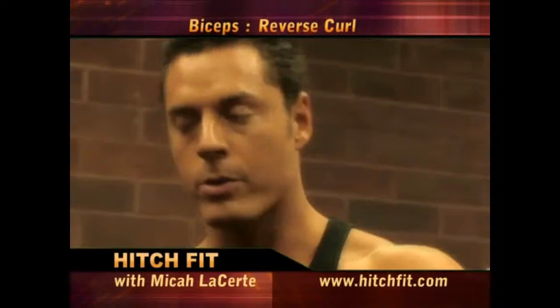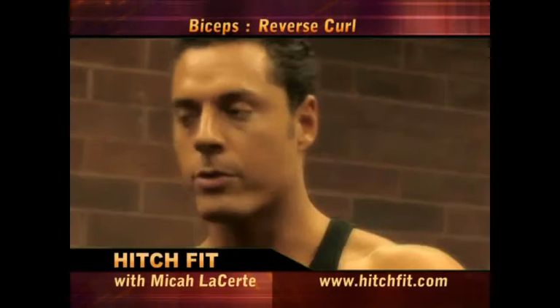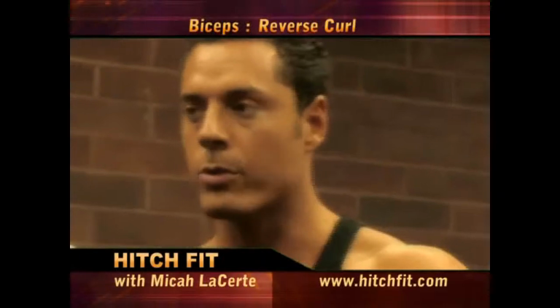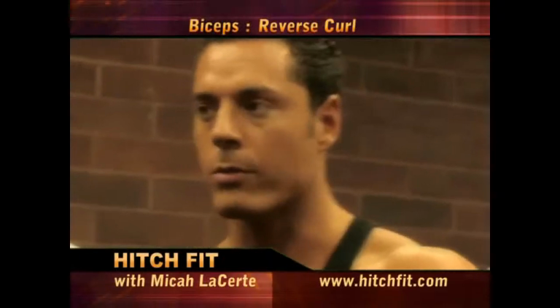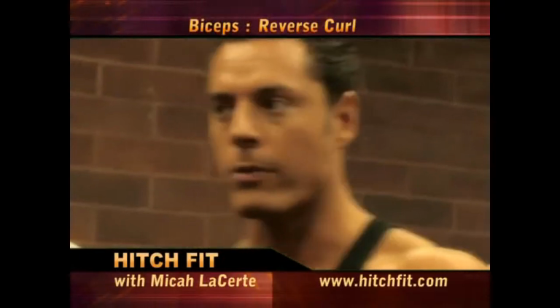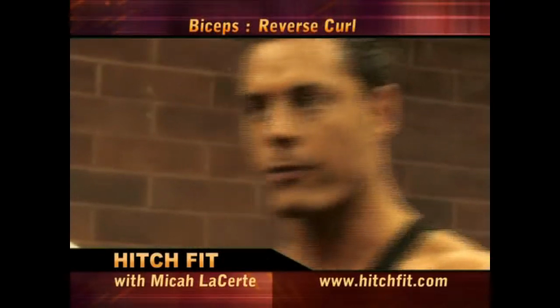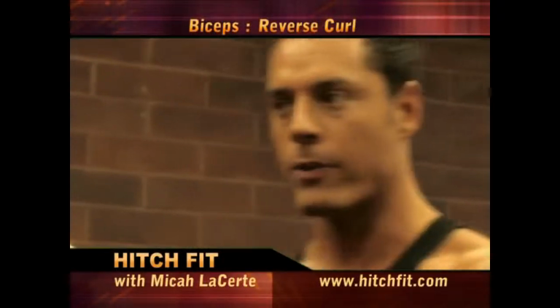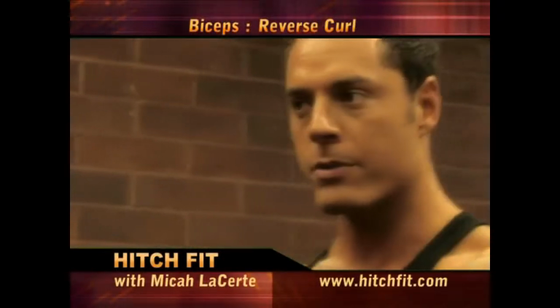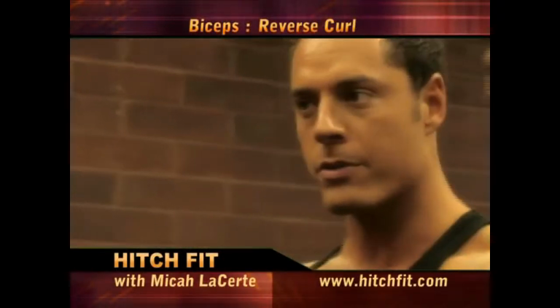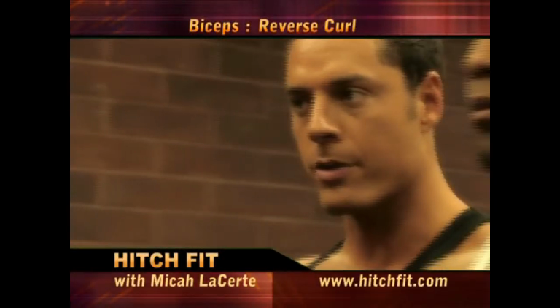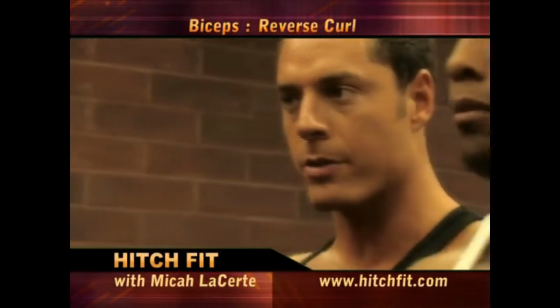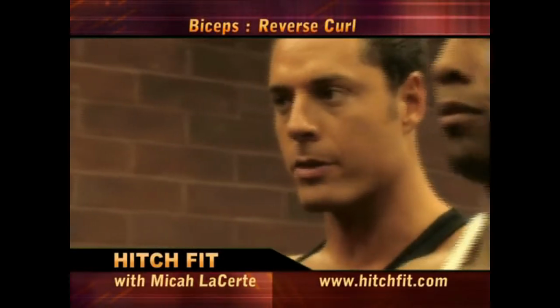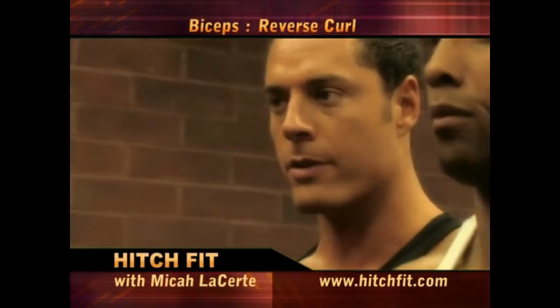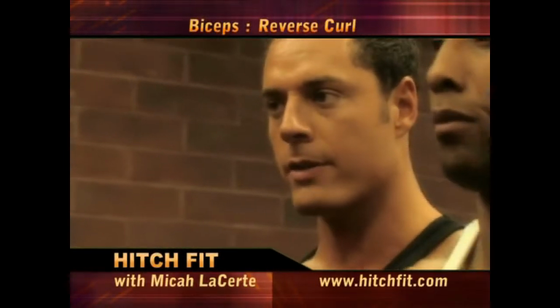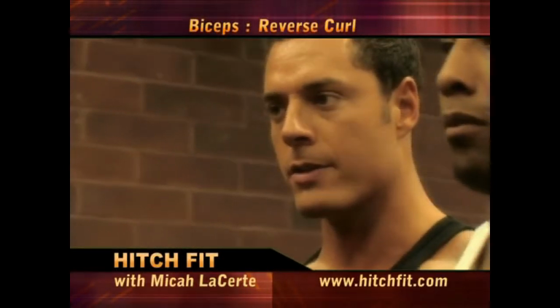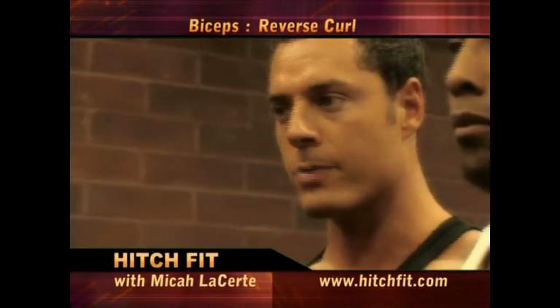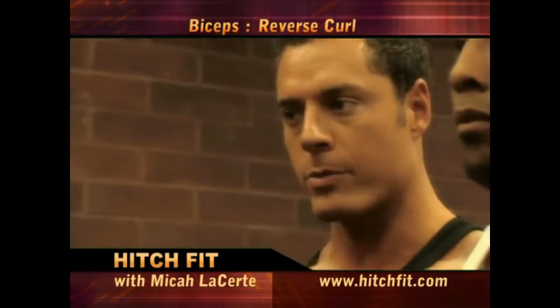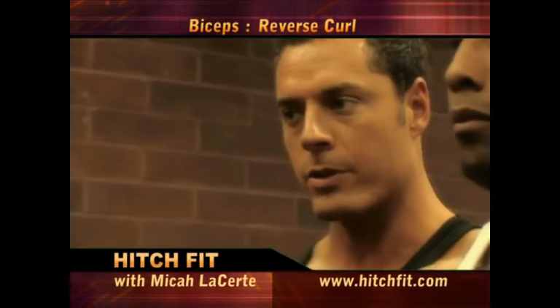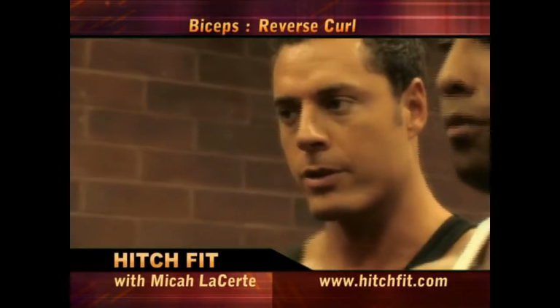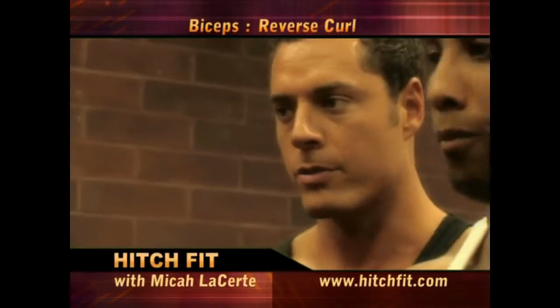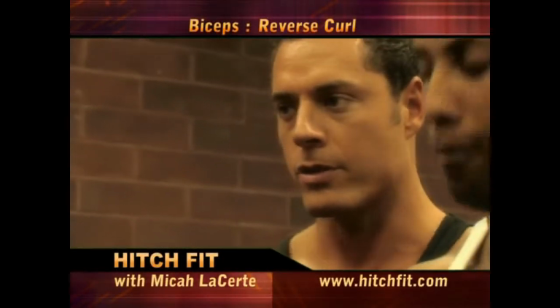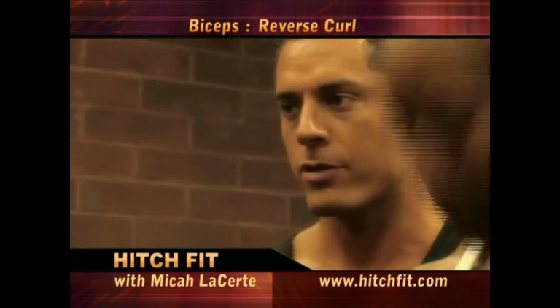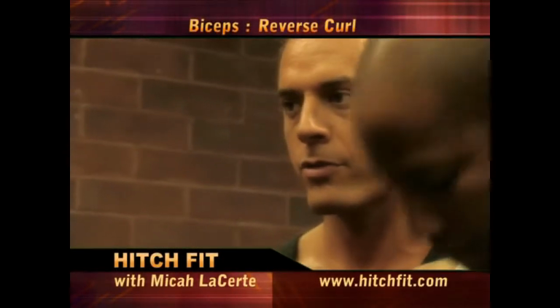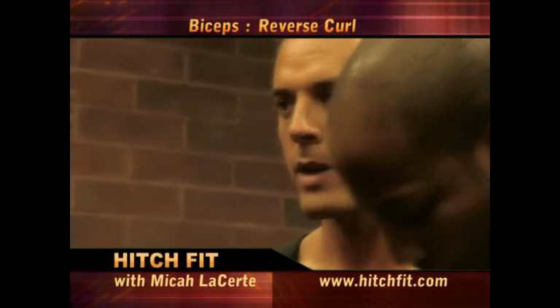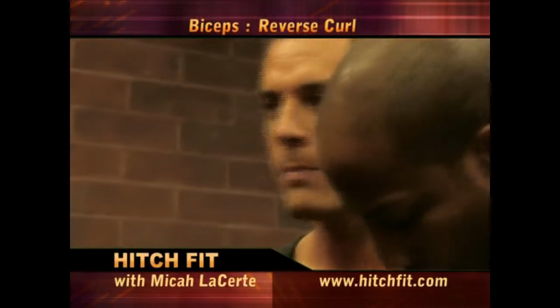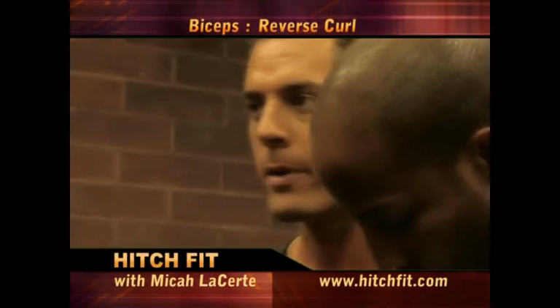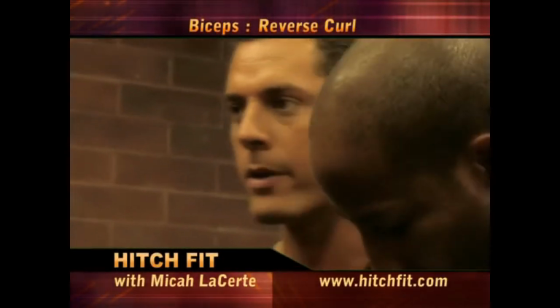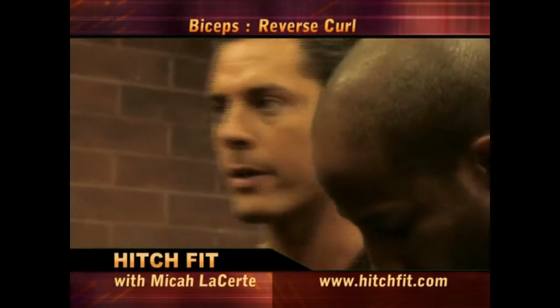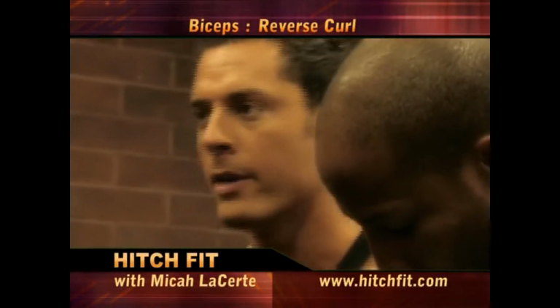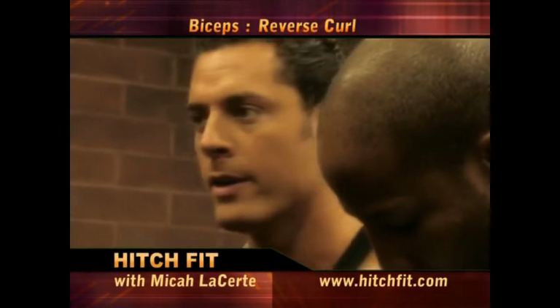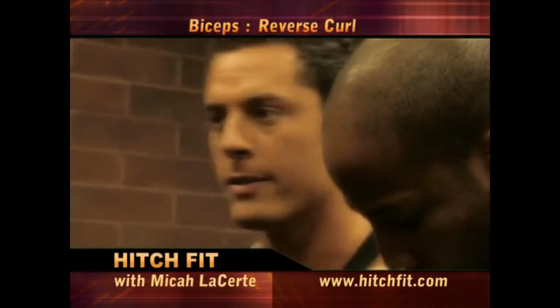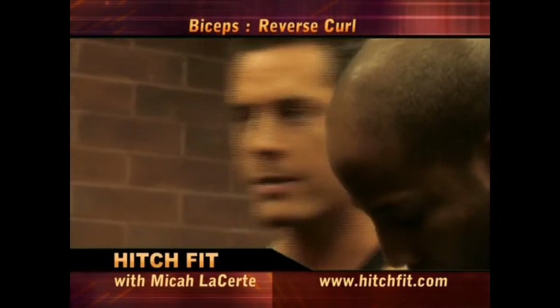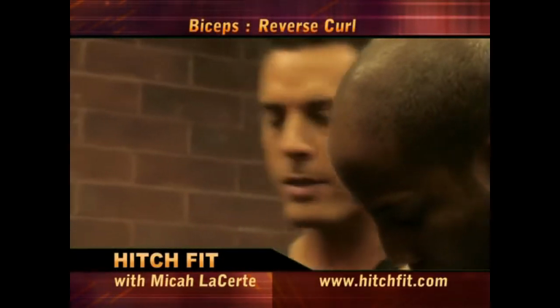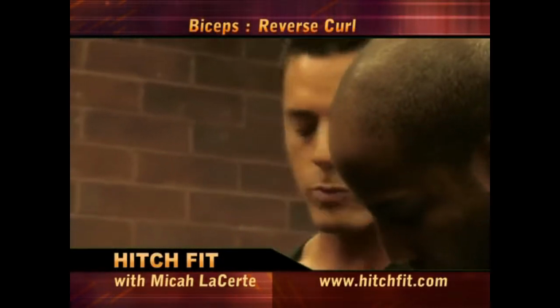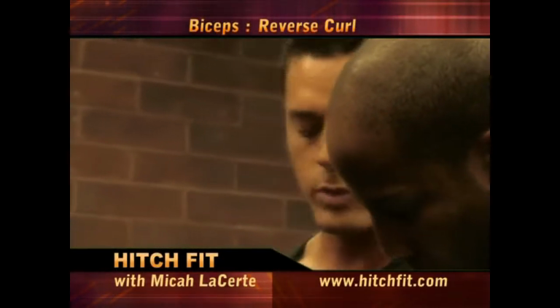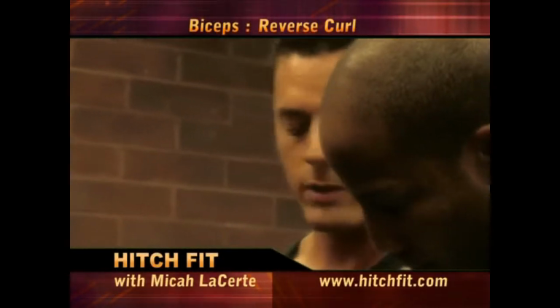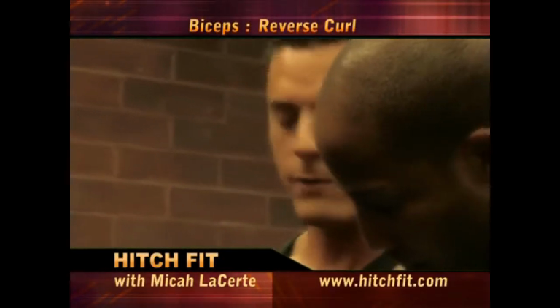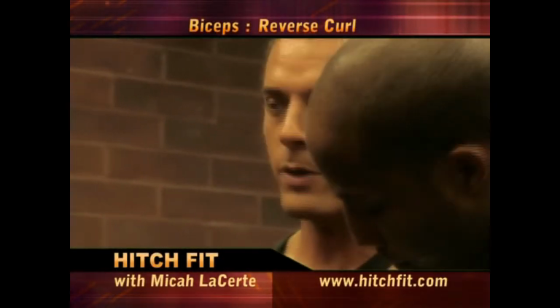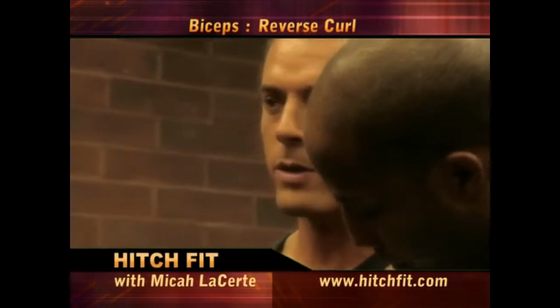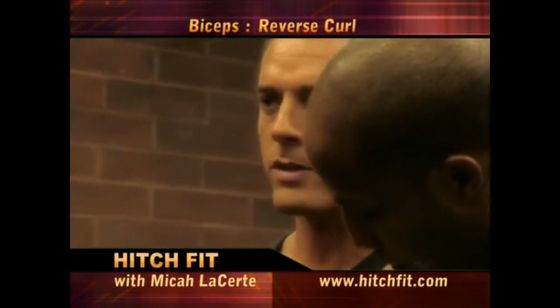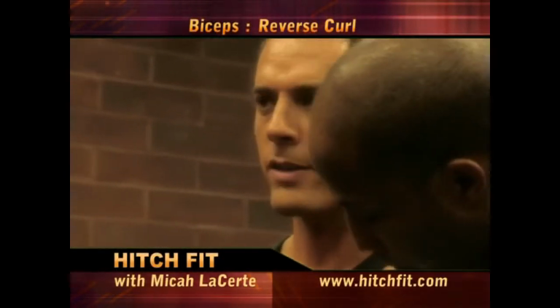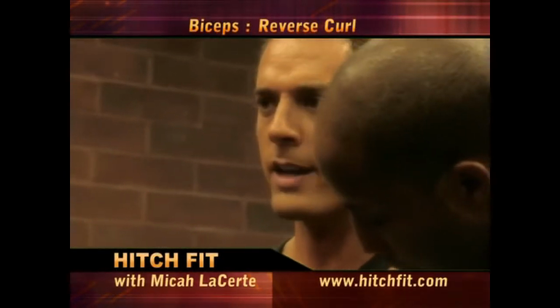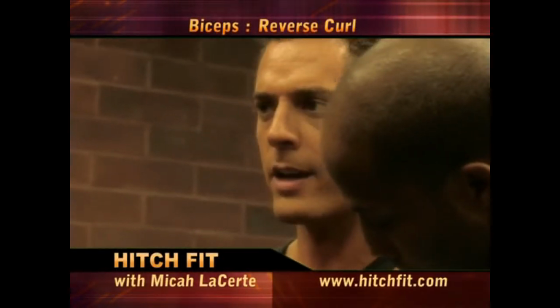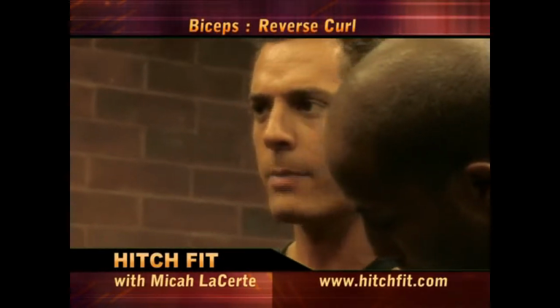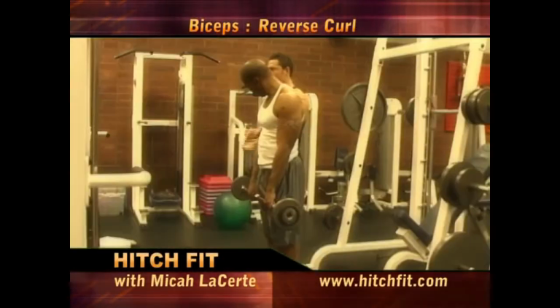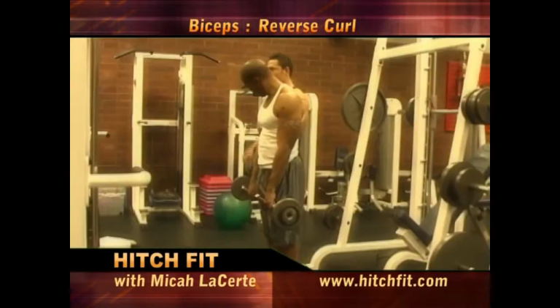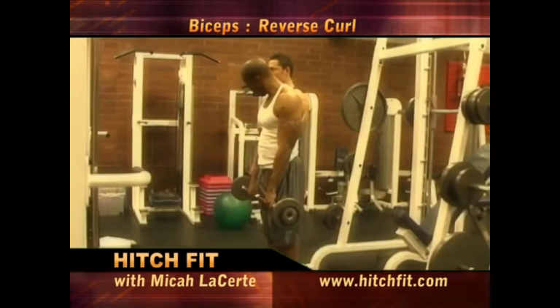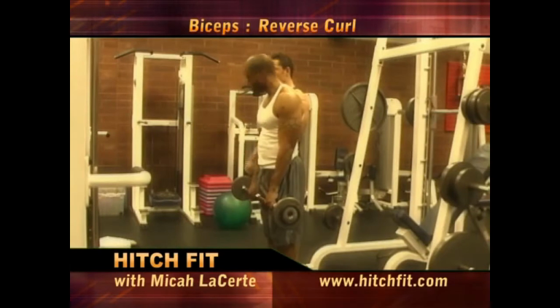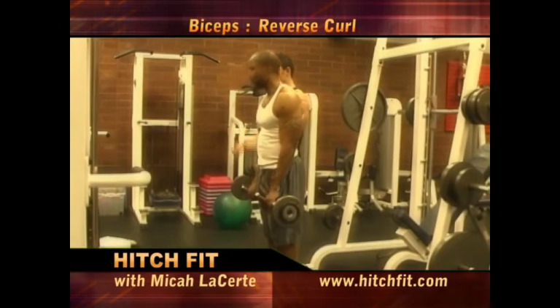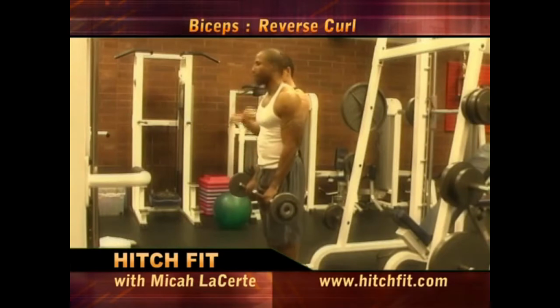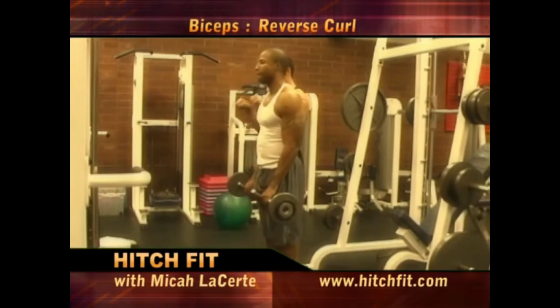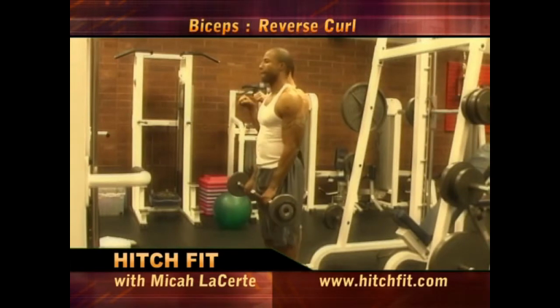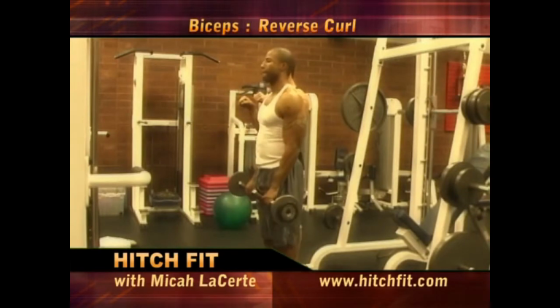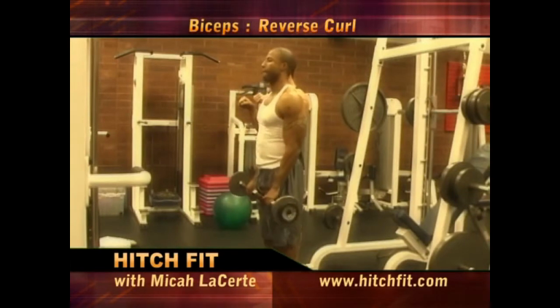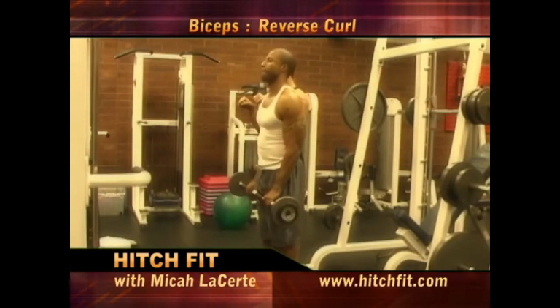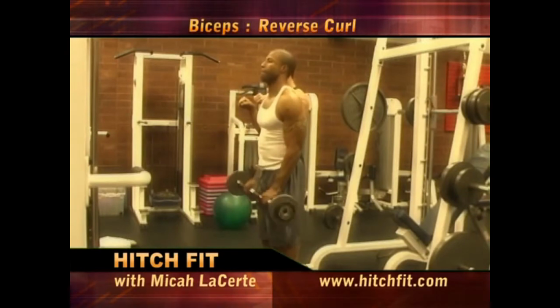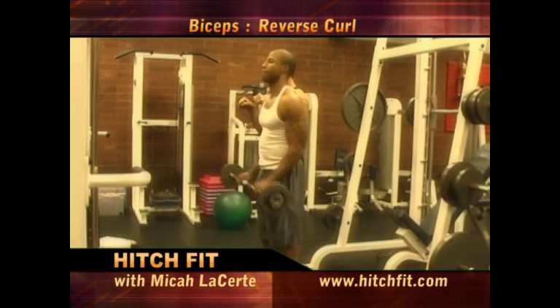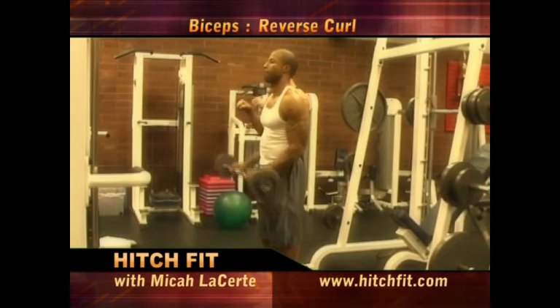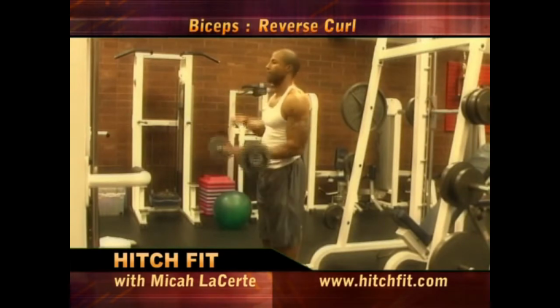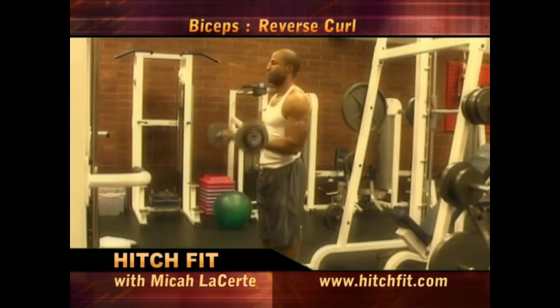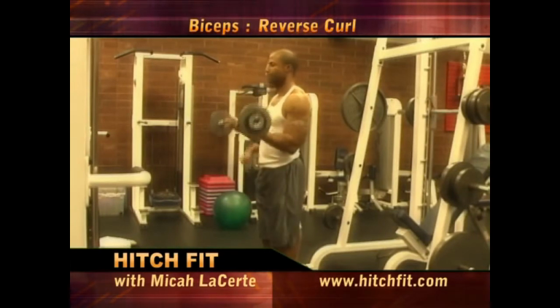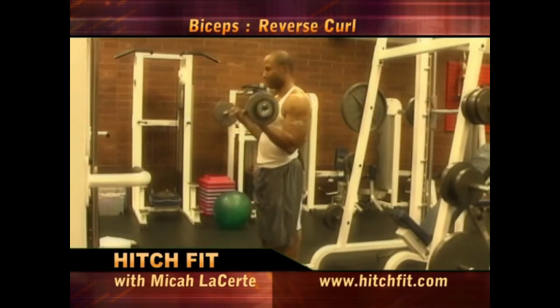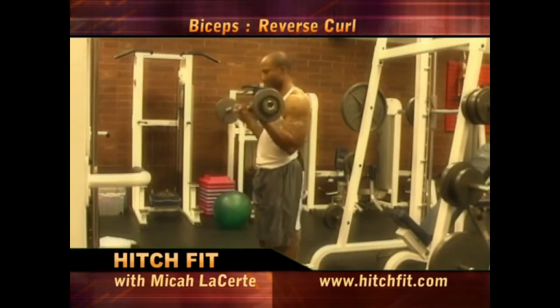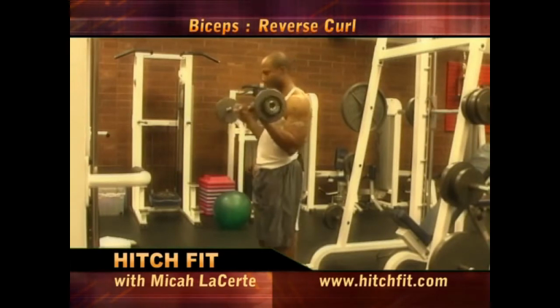We're going to do a reverse curl on this one. We're going to use a straight bar. This is going to really focus on that upper forearm and that lower bicep.